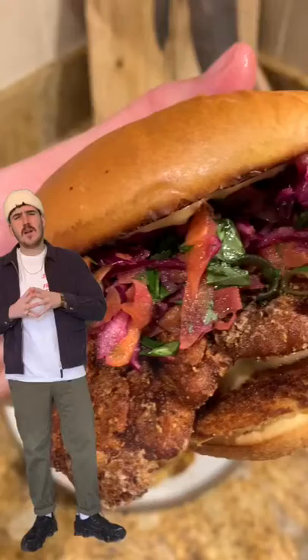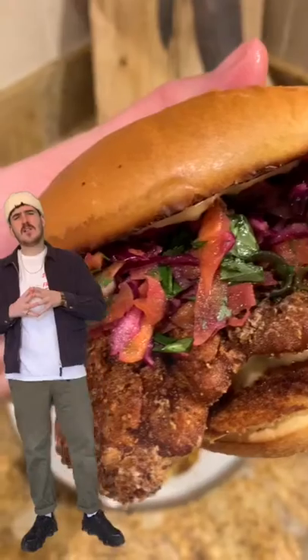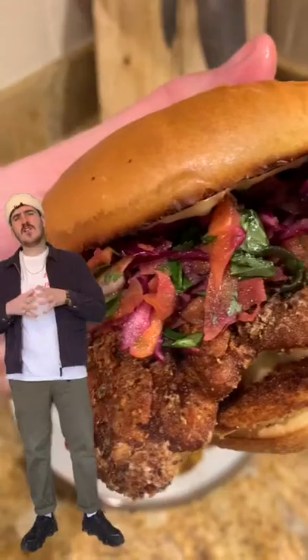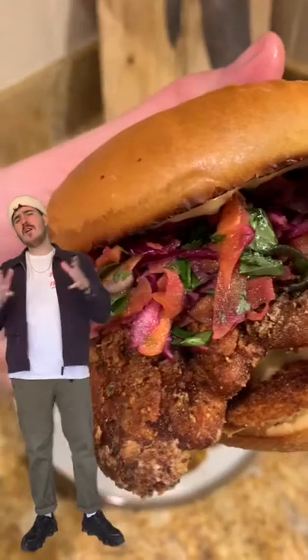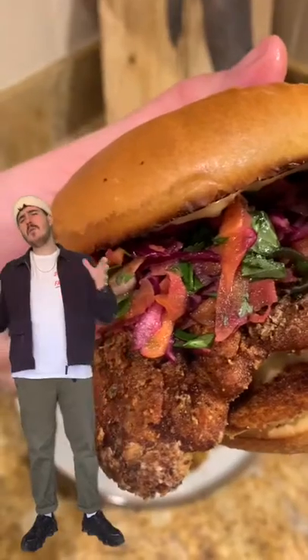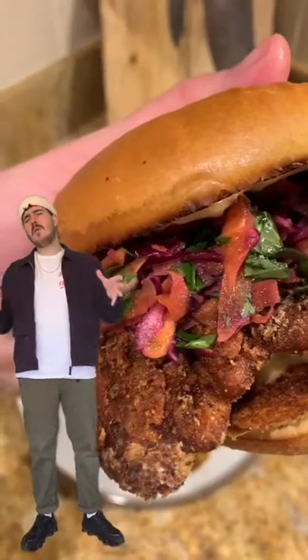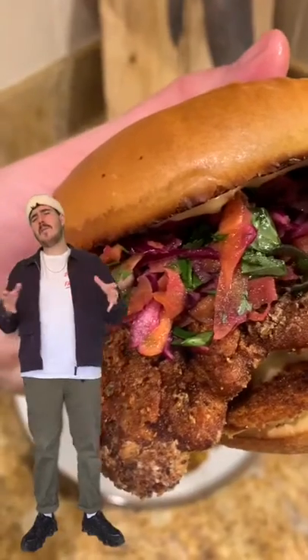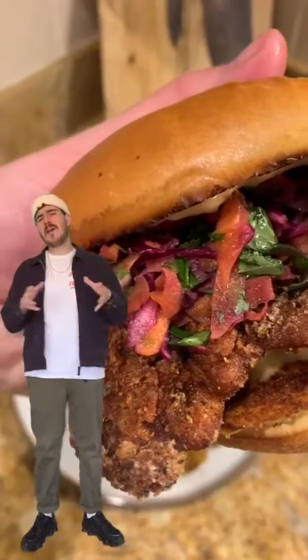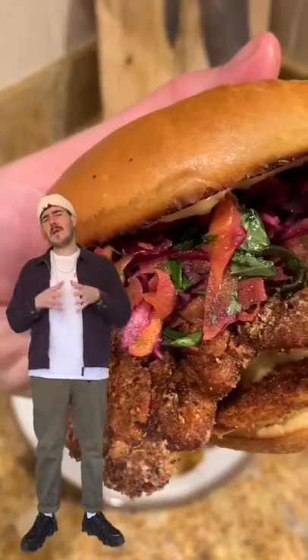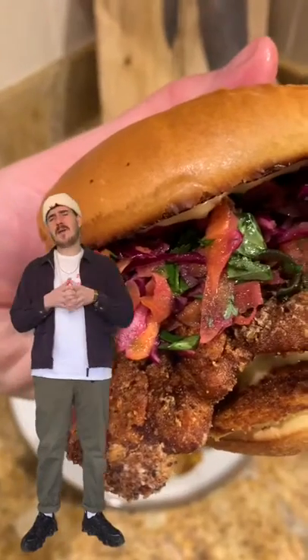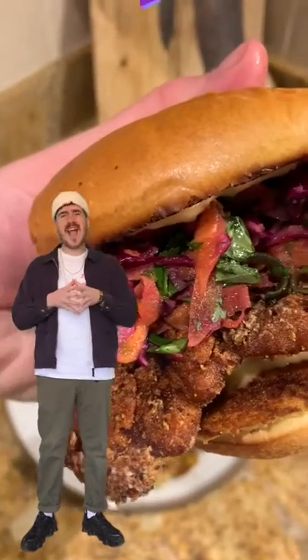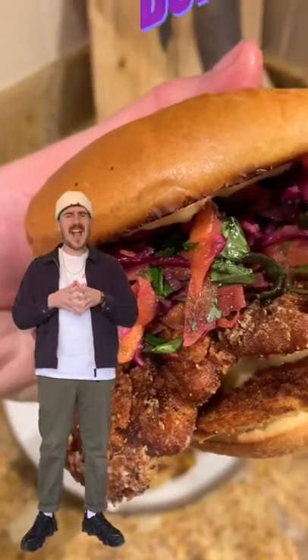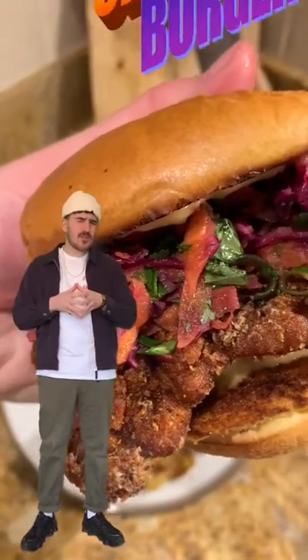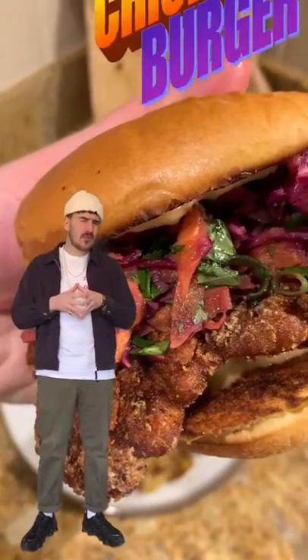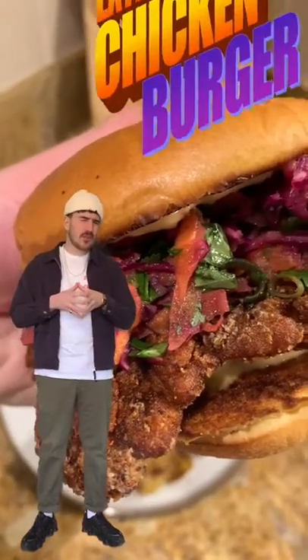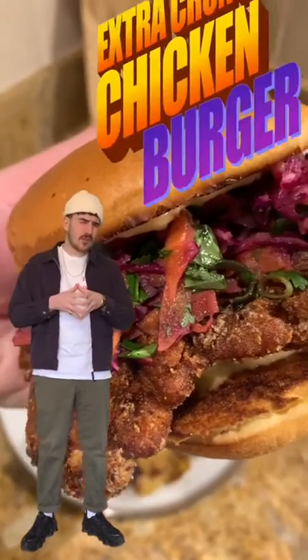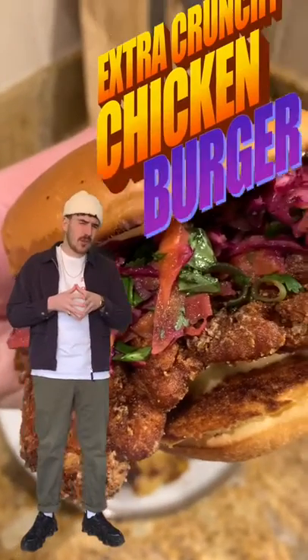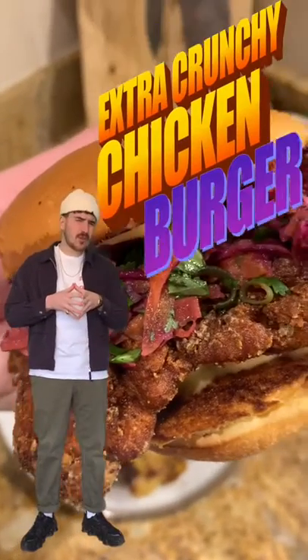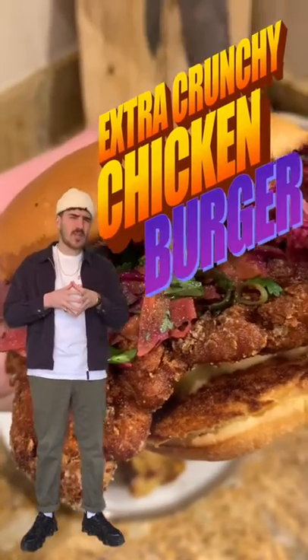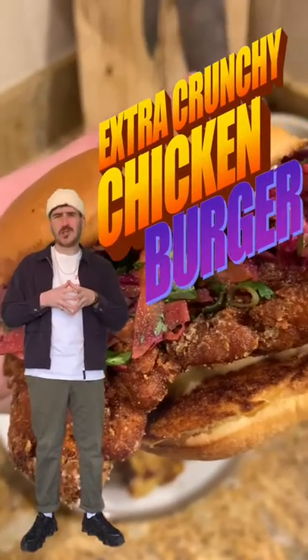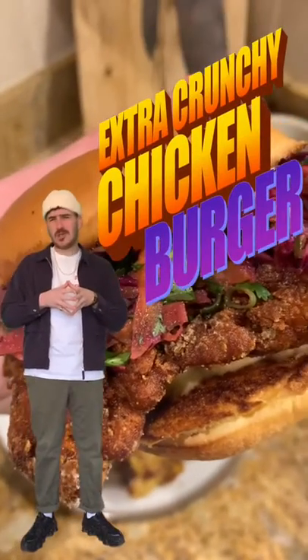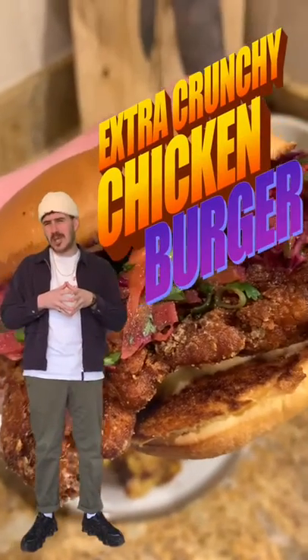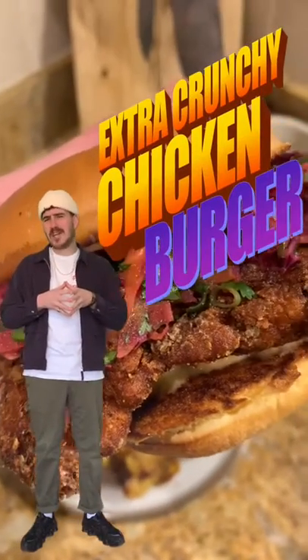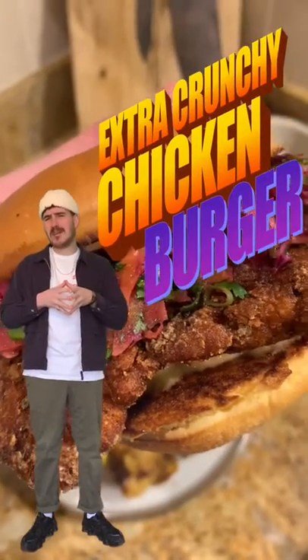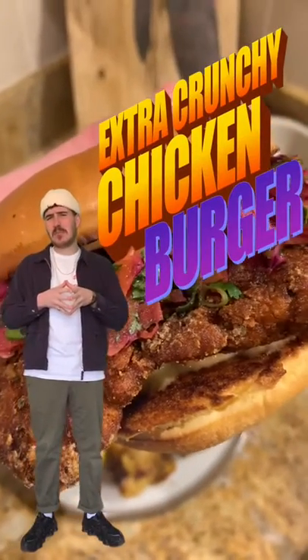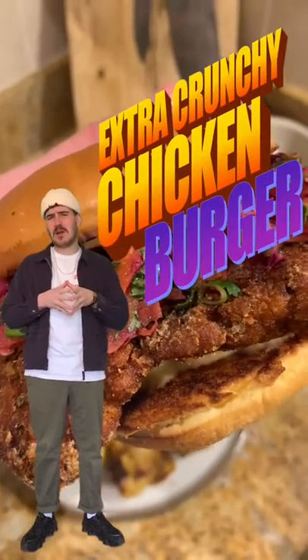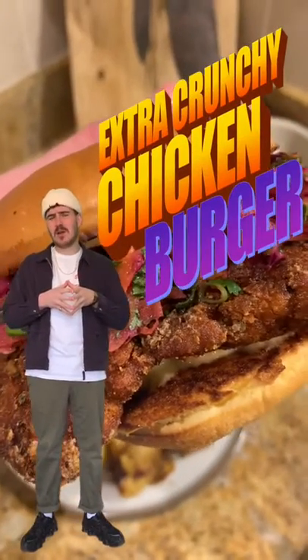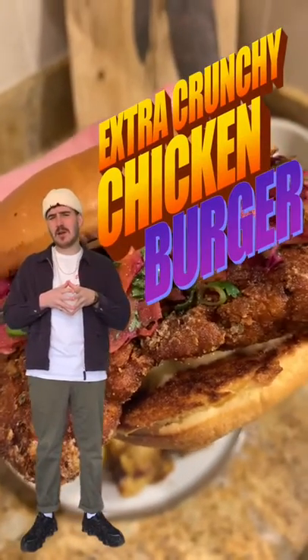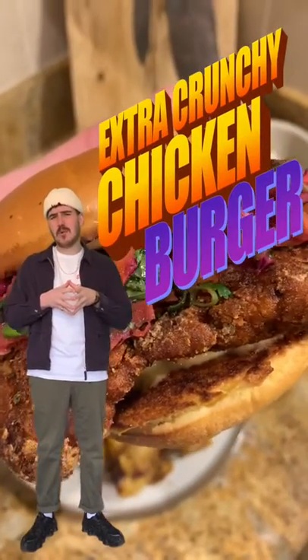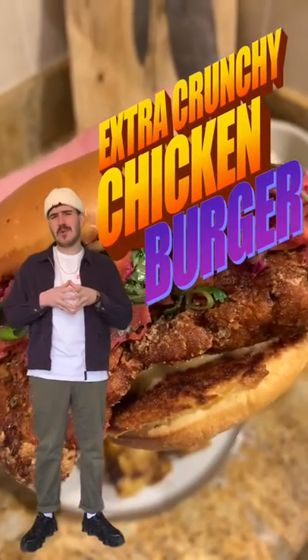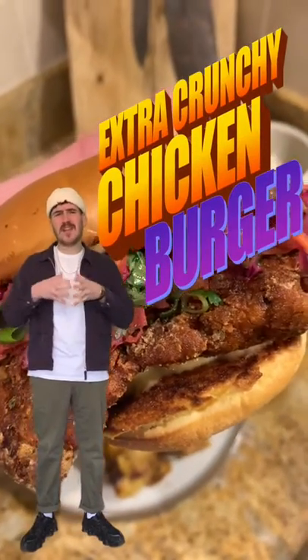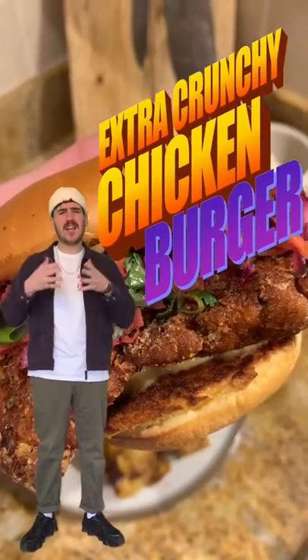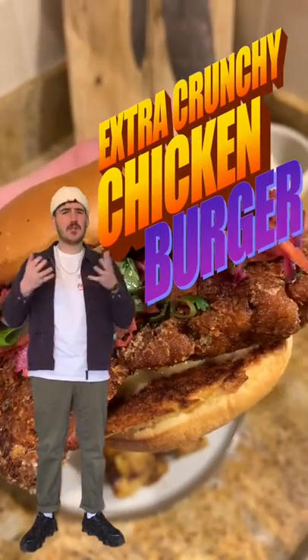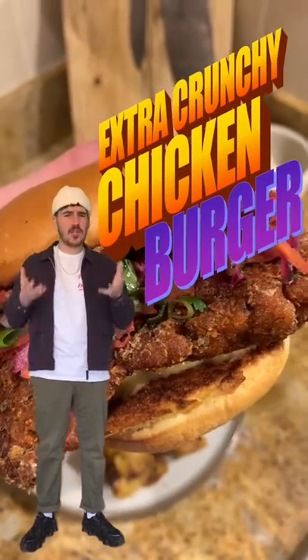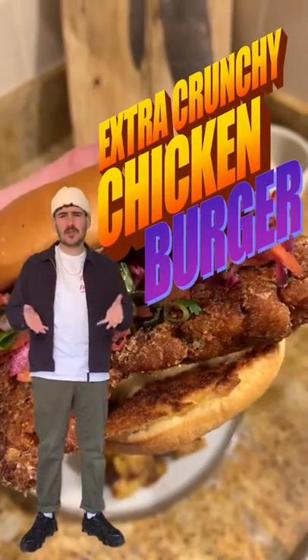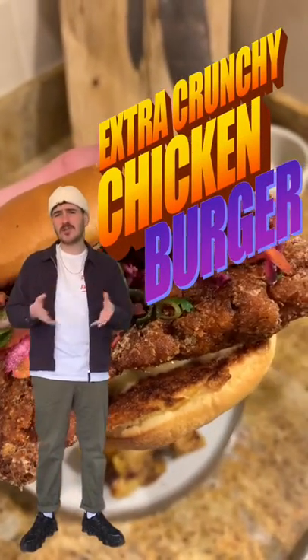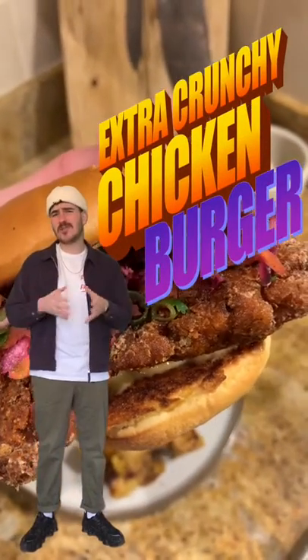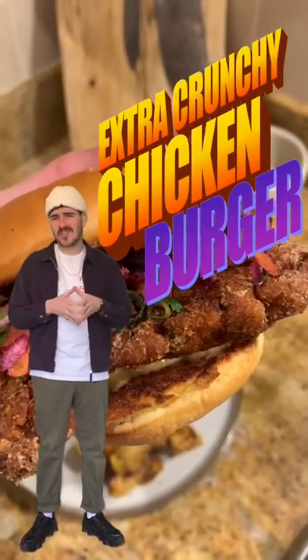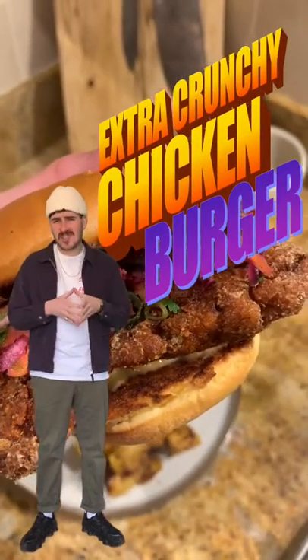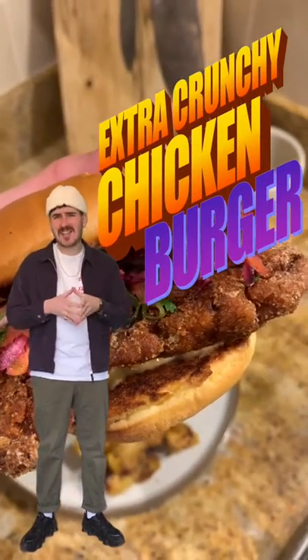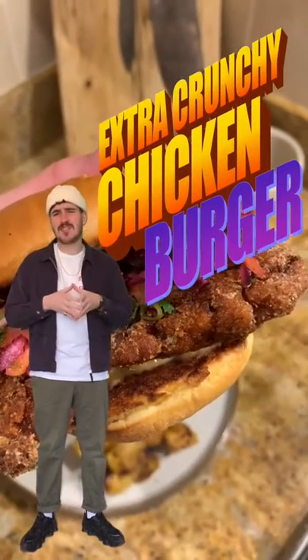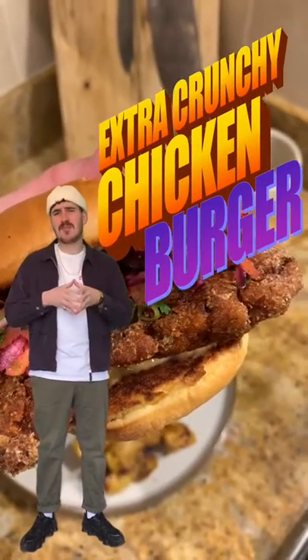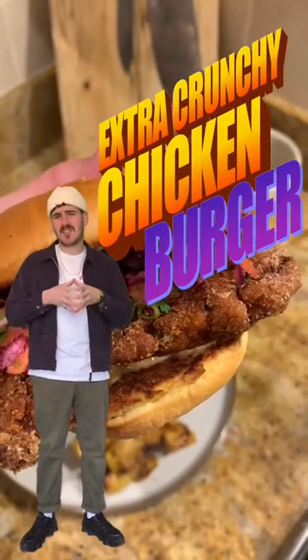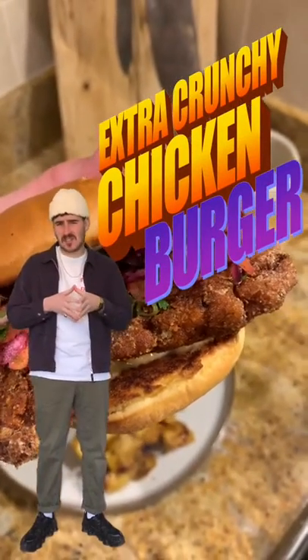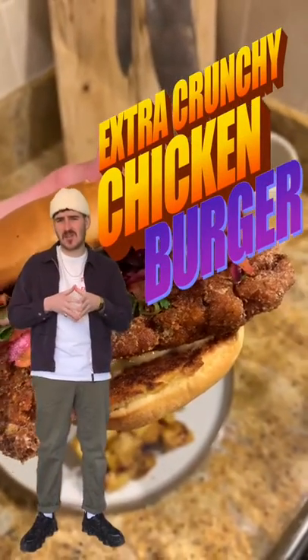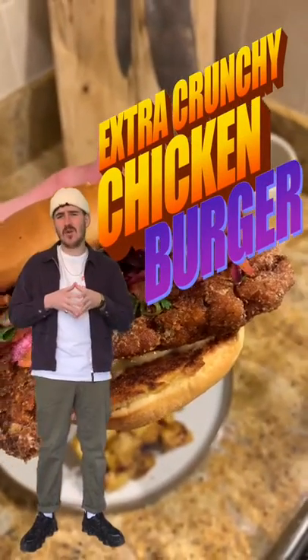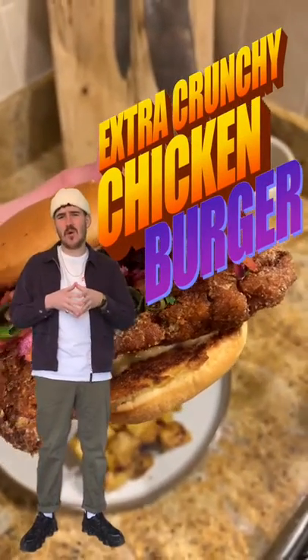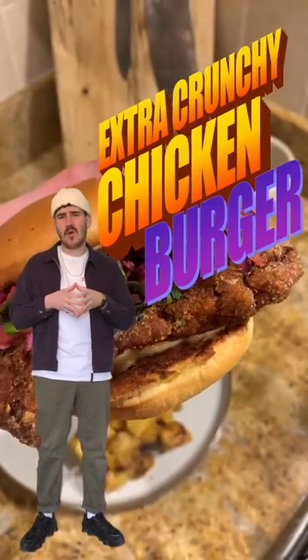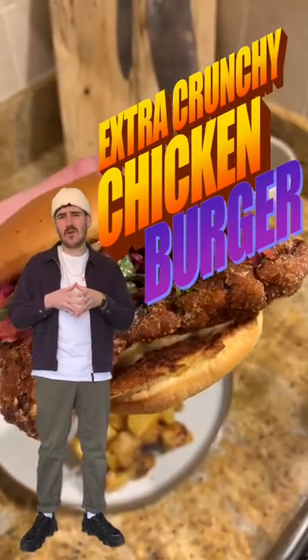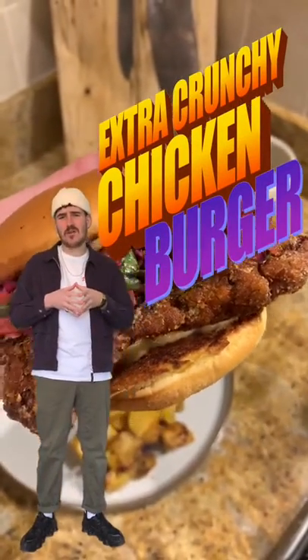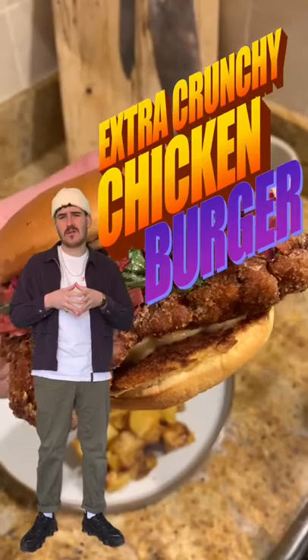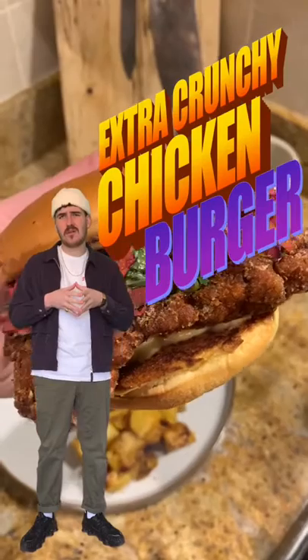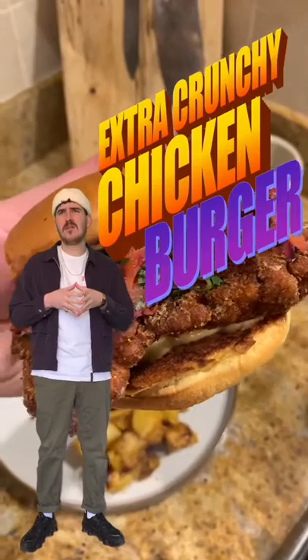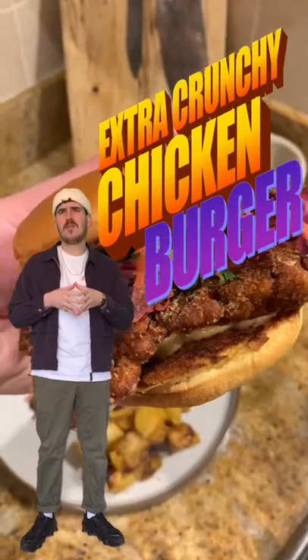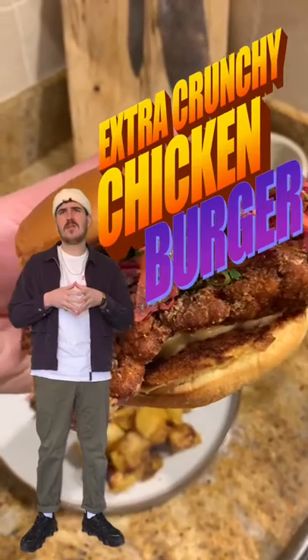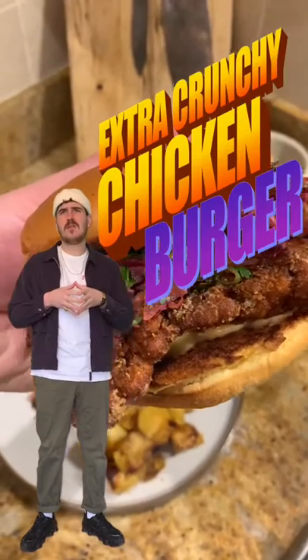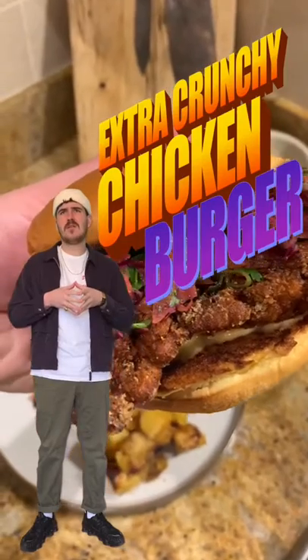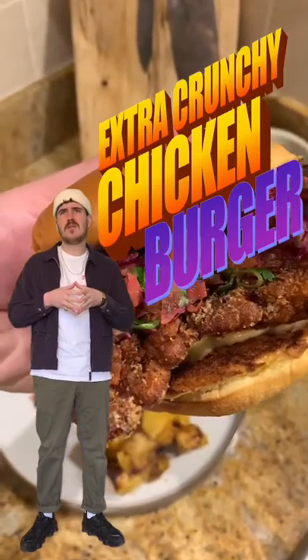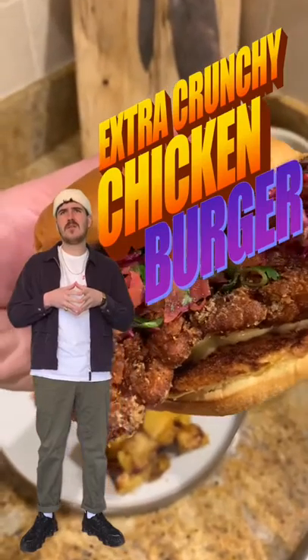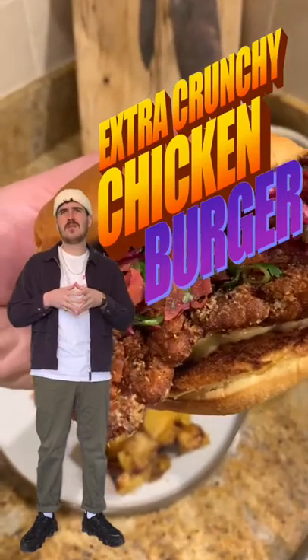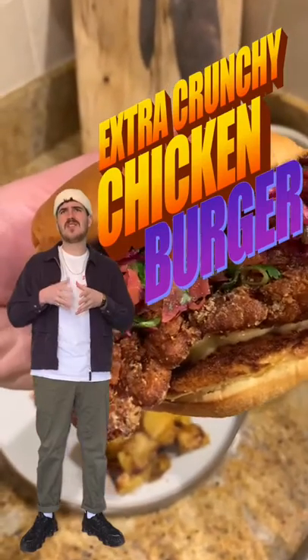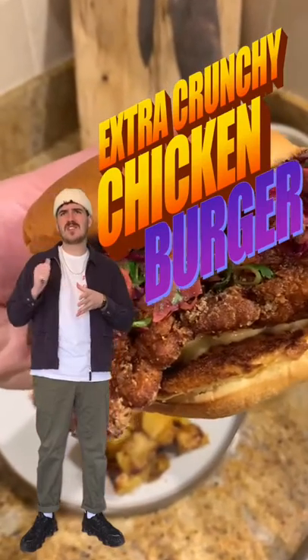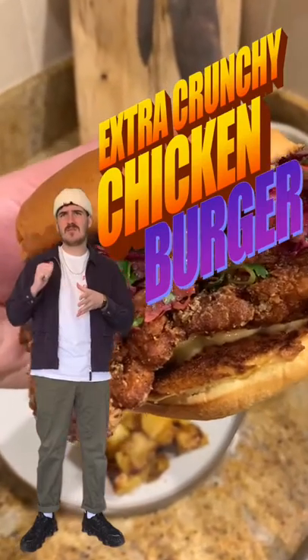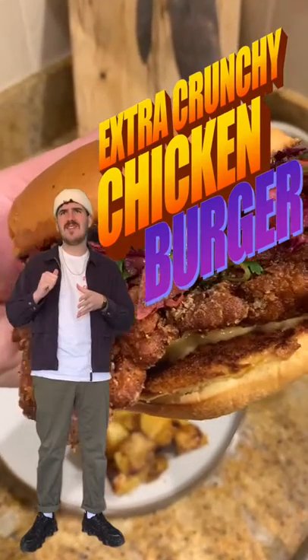Today we're whipping up an extra crunchy chicken burger with a ginger and sesame slaw. Says-a-who? Says-a-me.